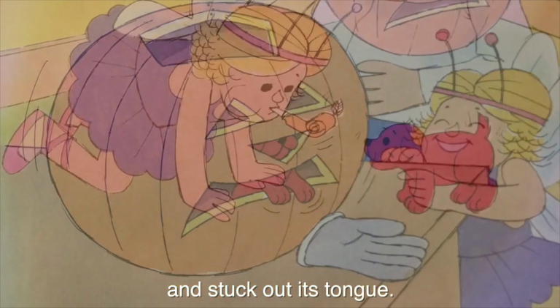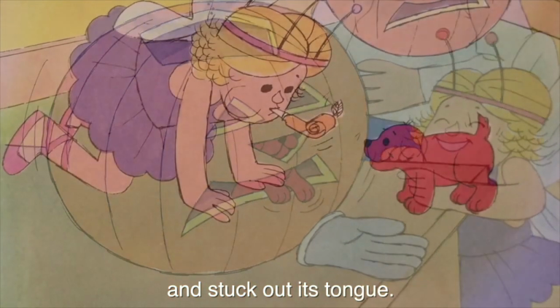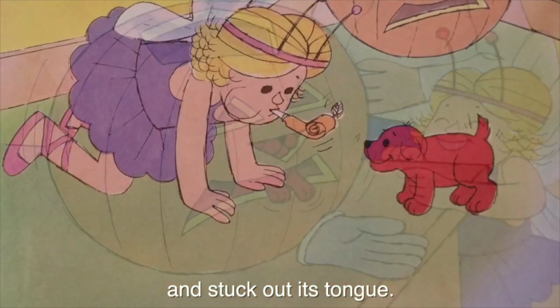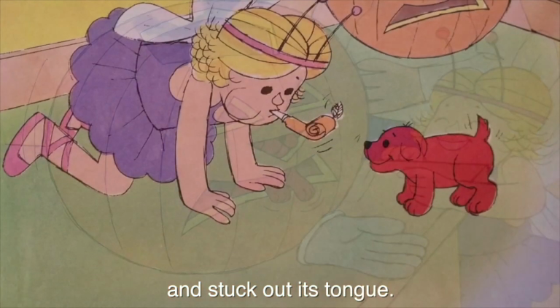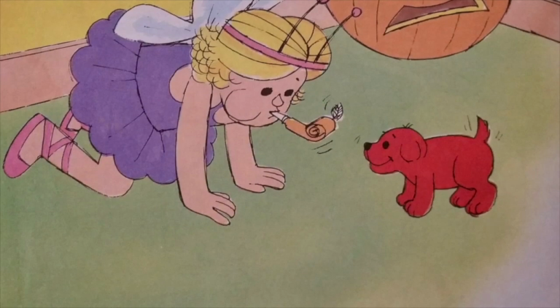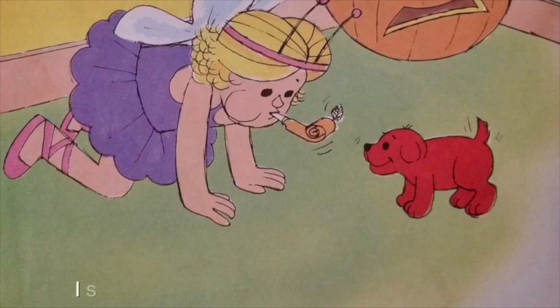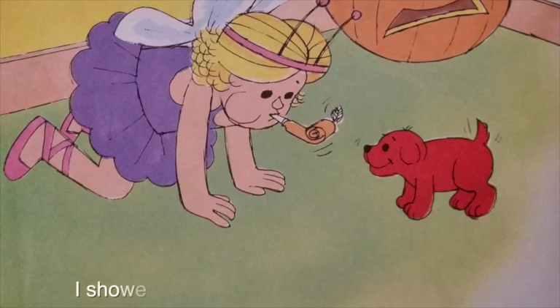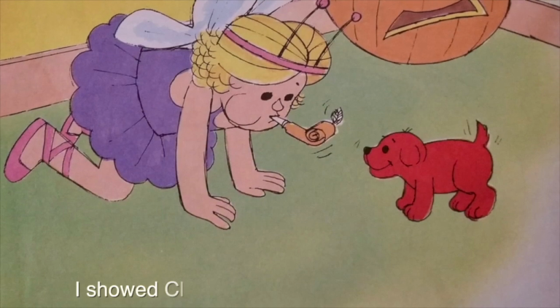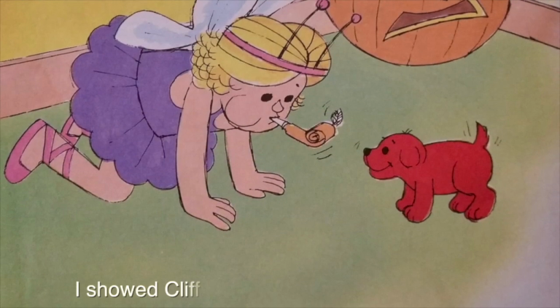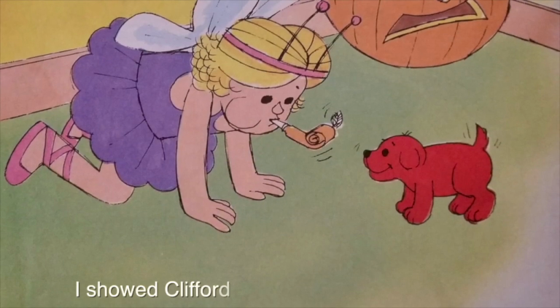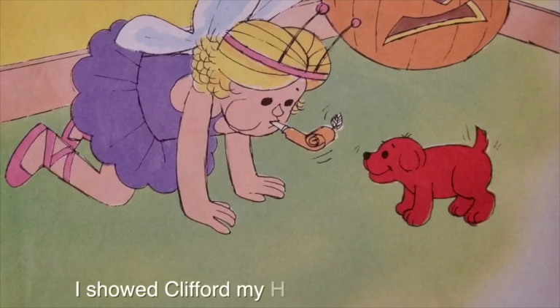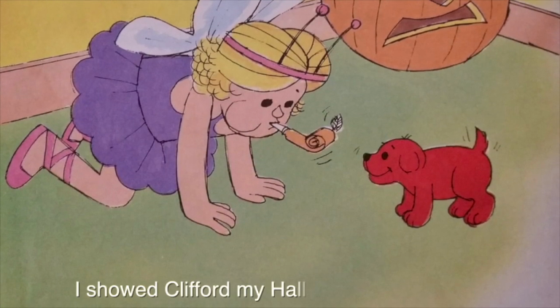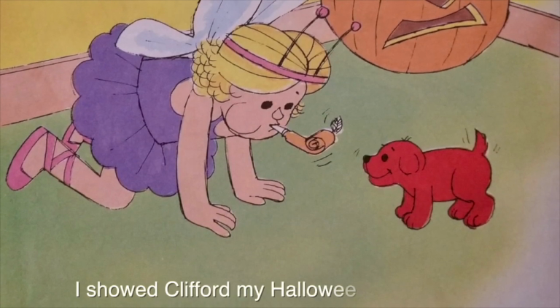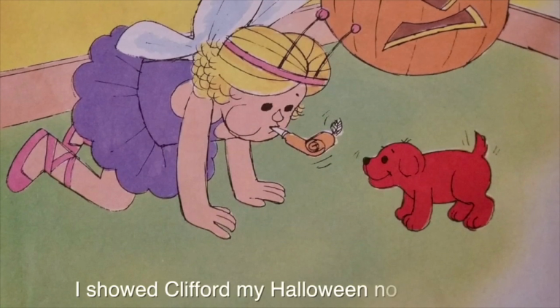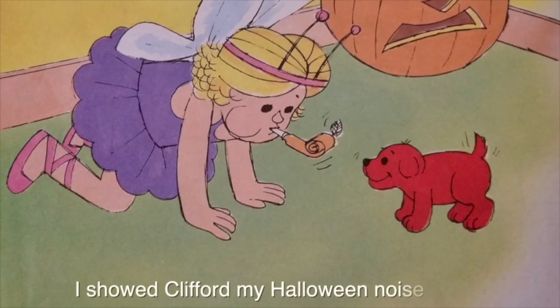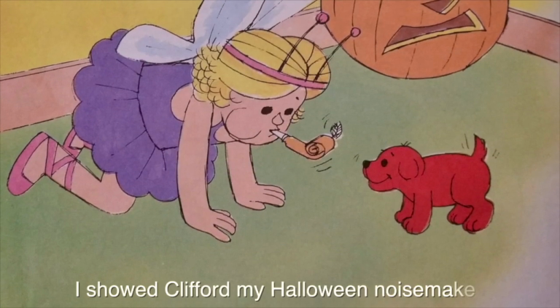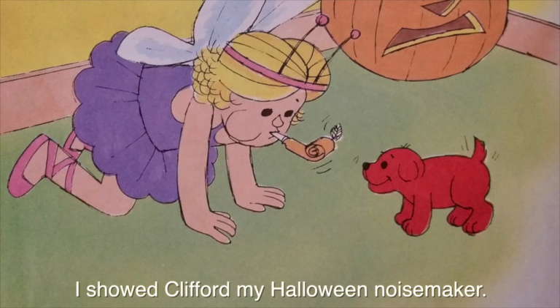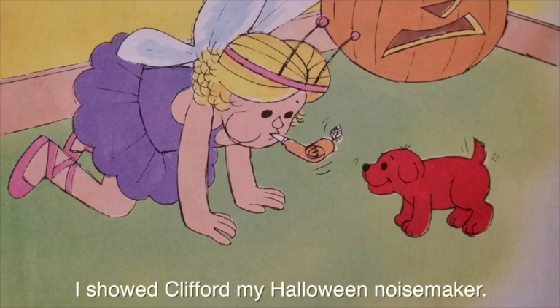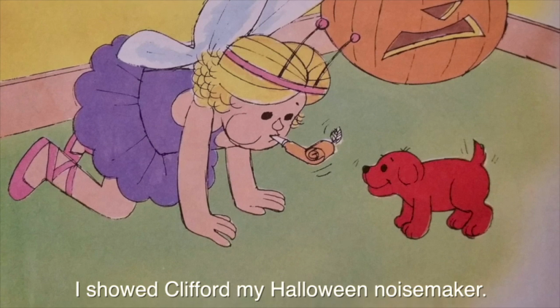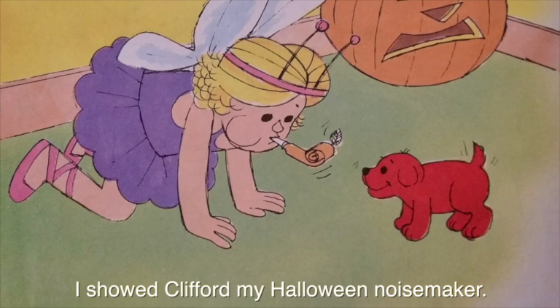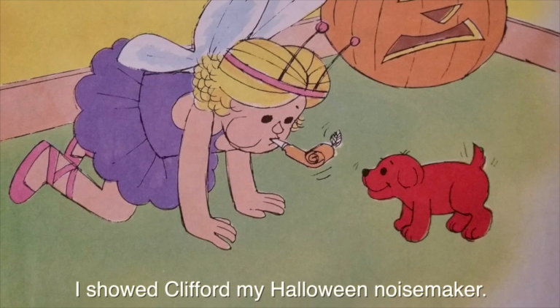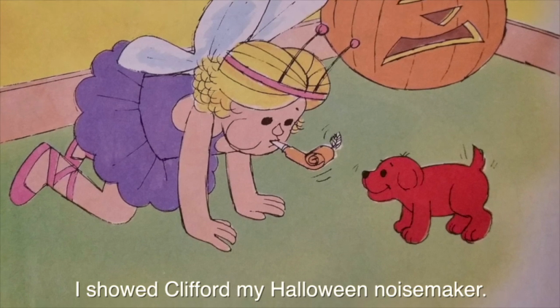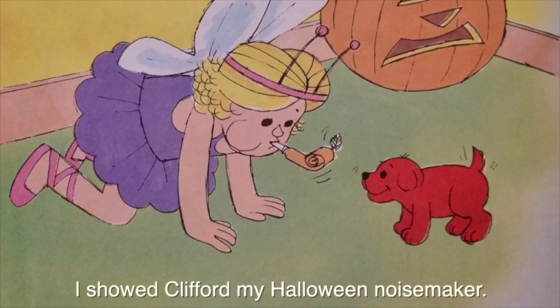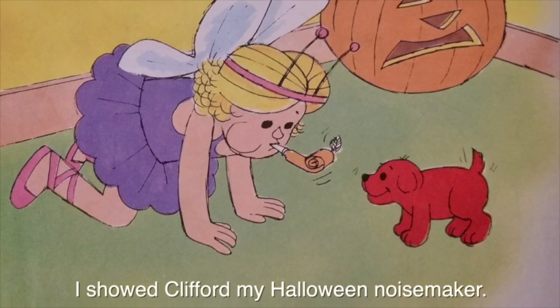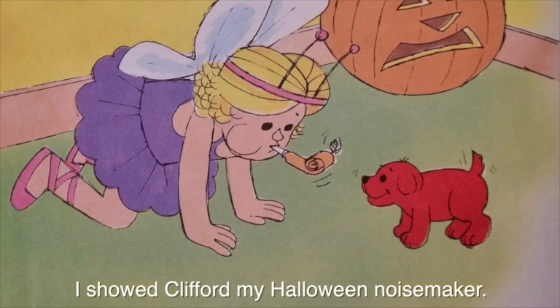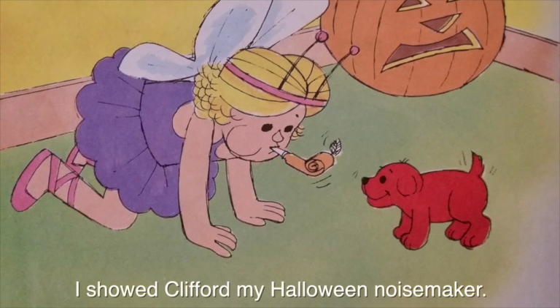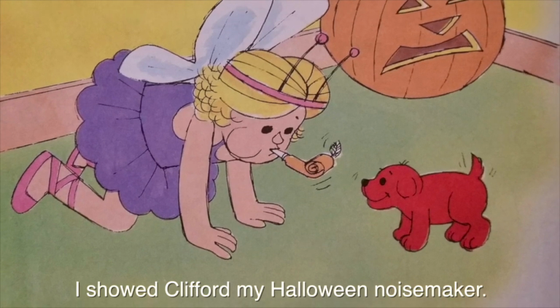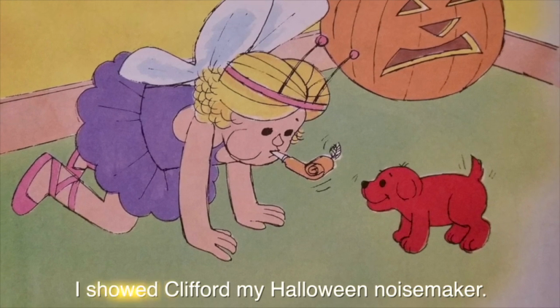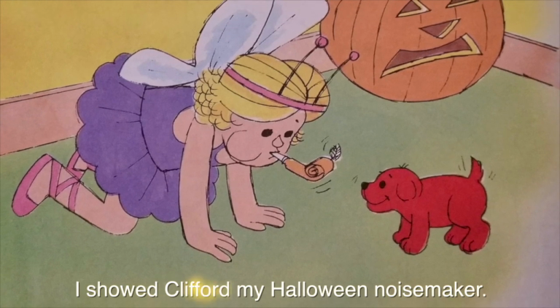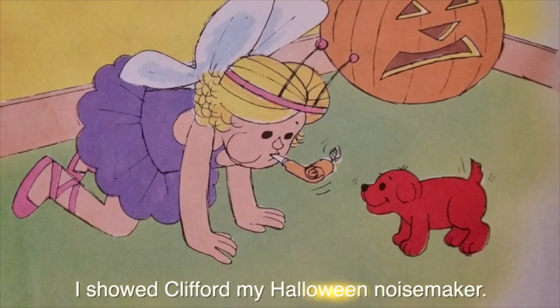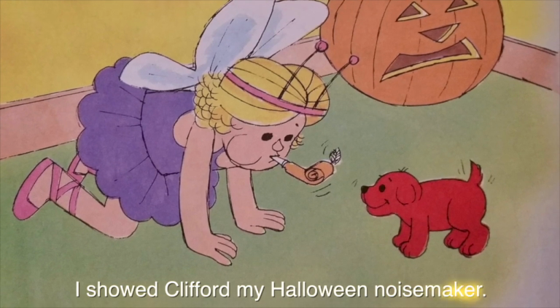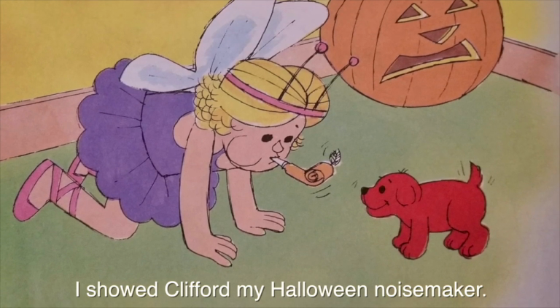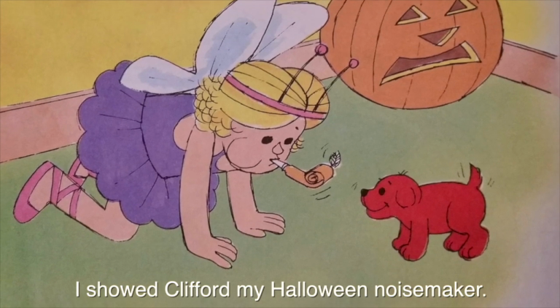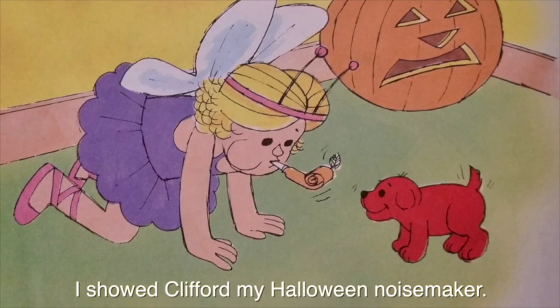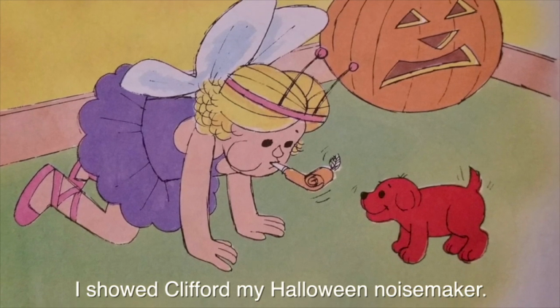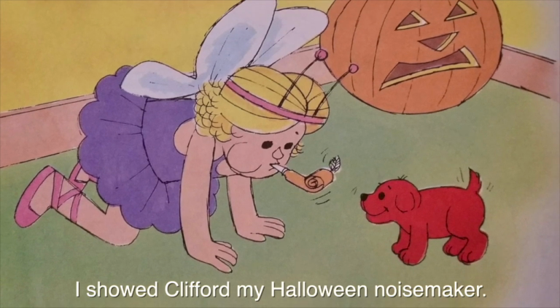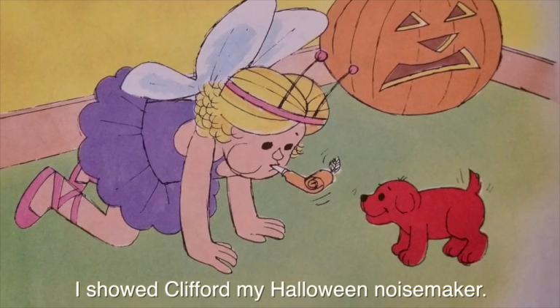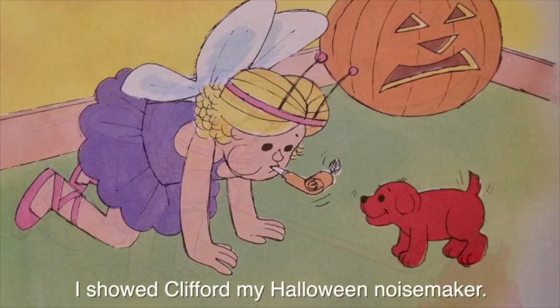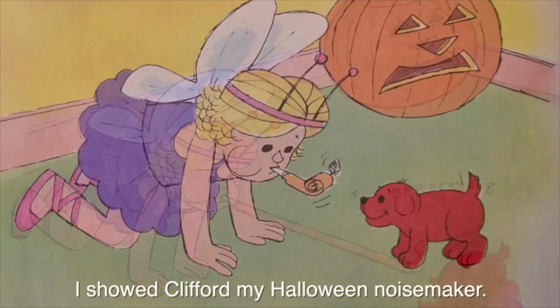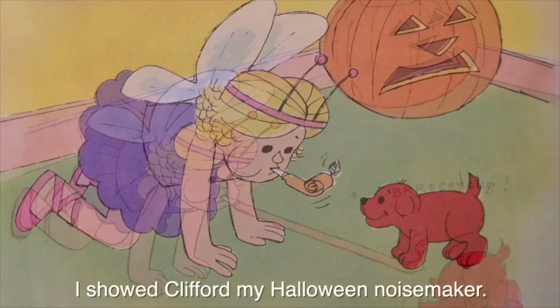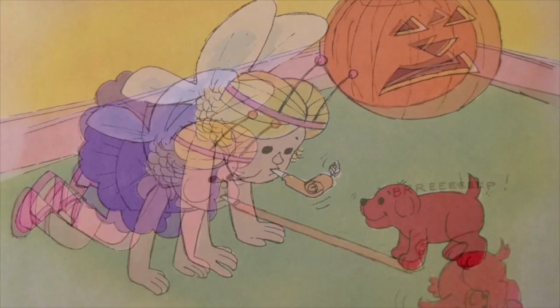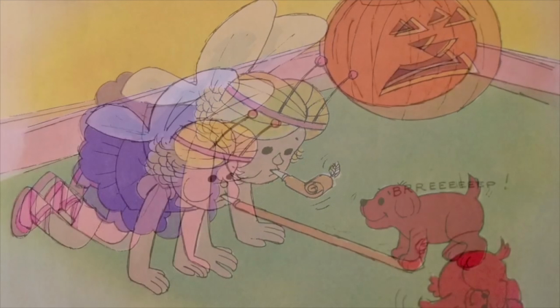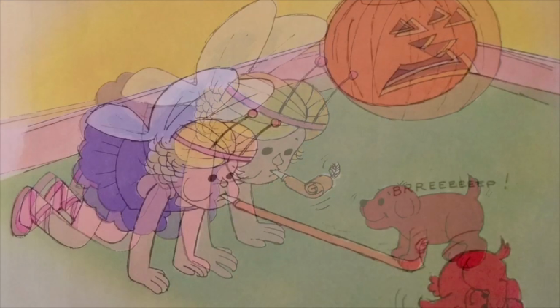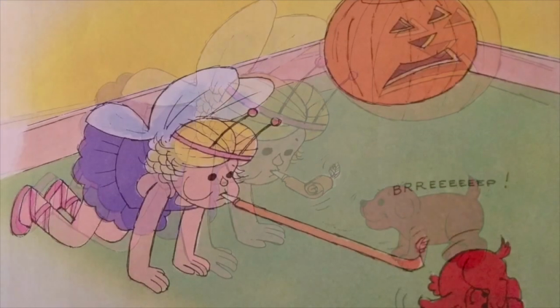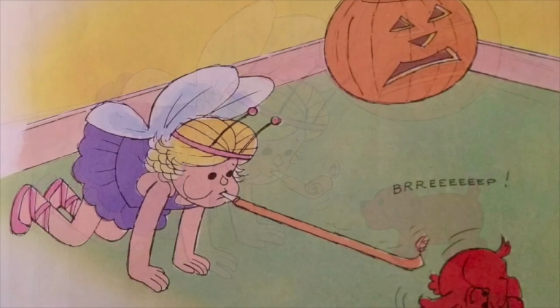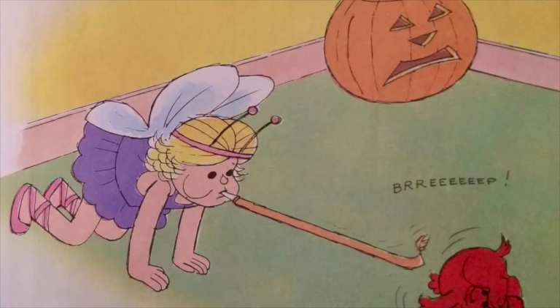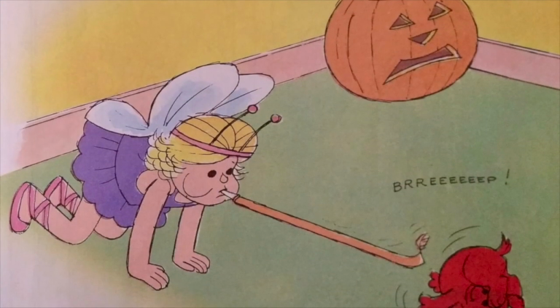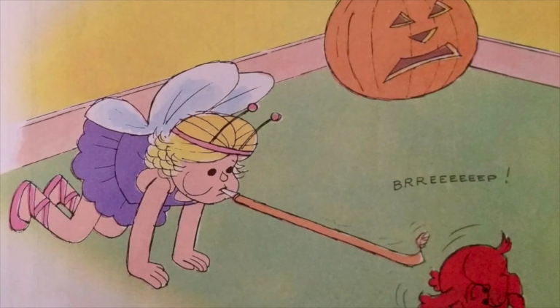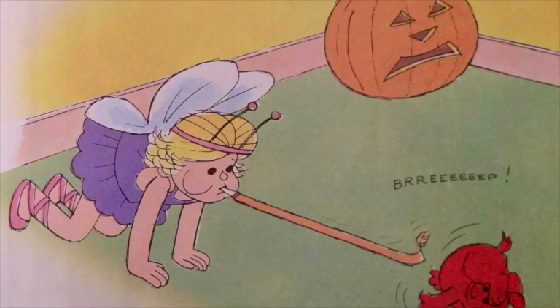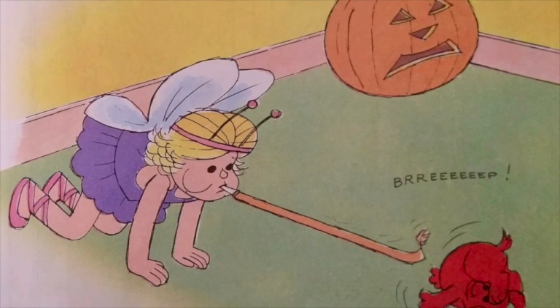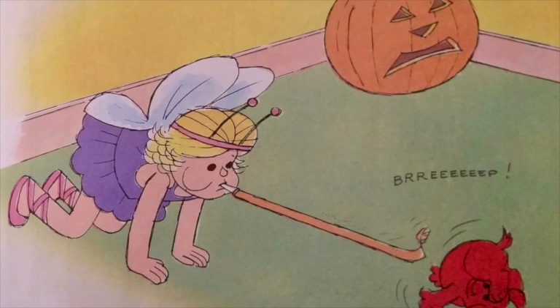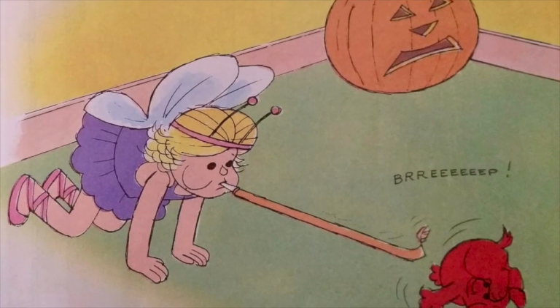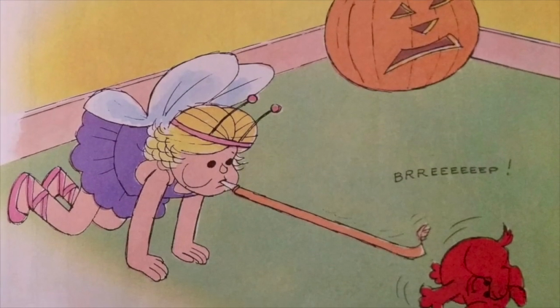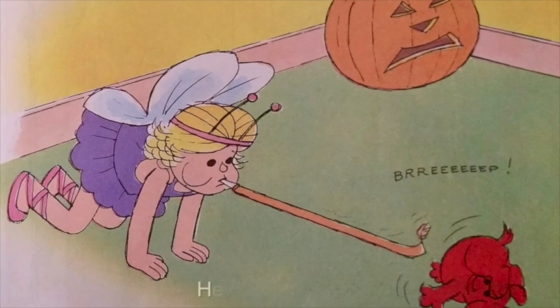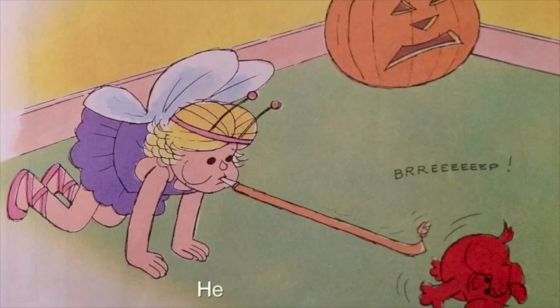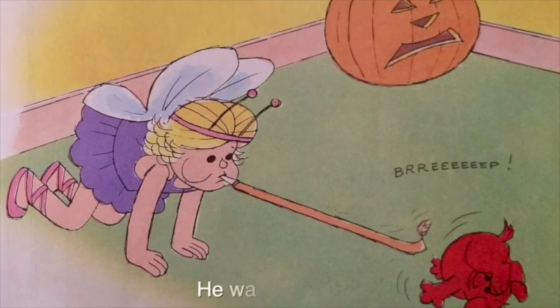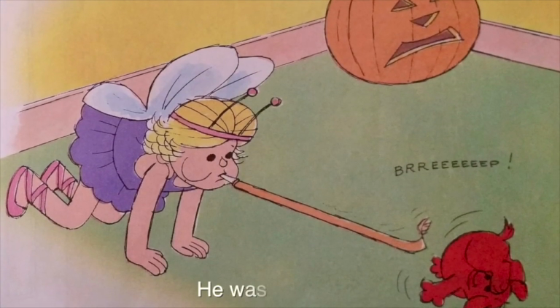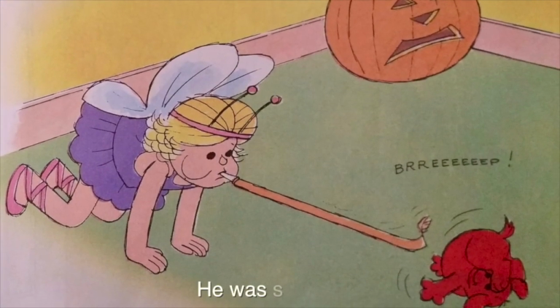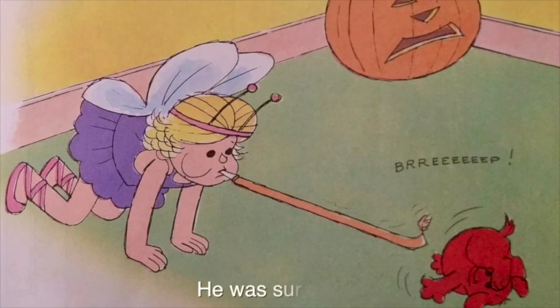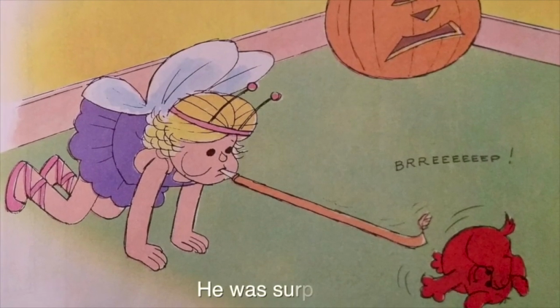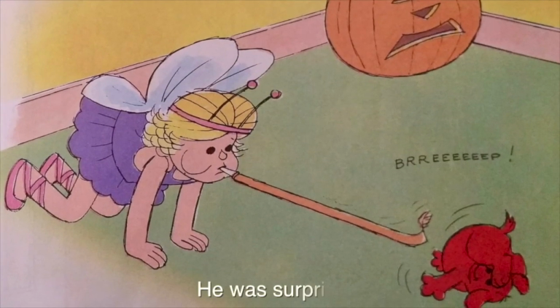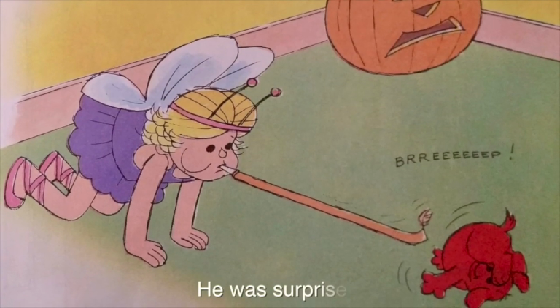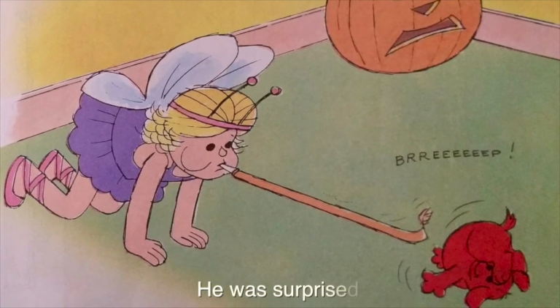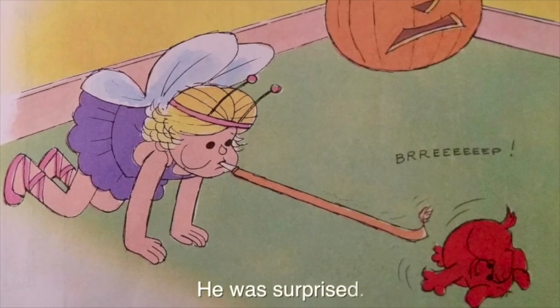I showed Clifford my Halloween noisemaker. He was surprised.